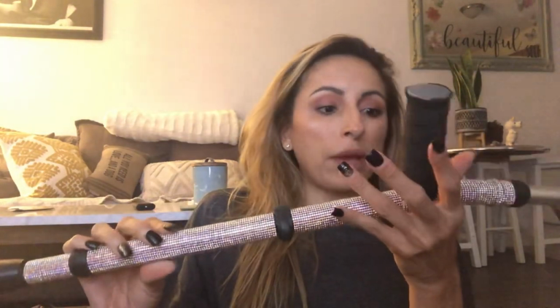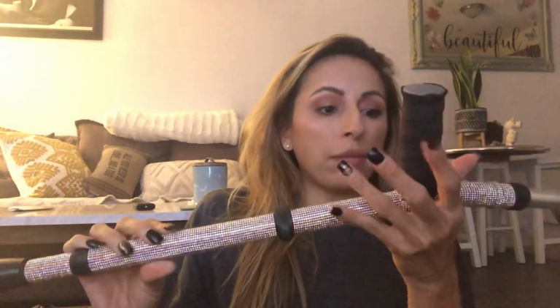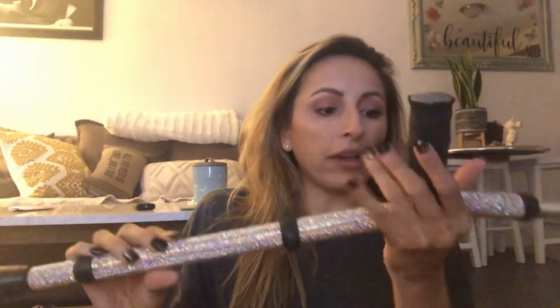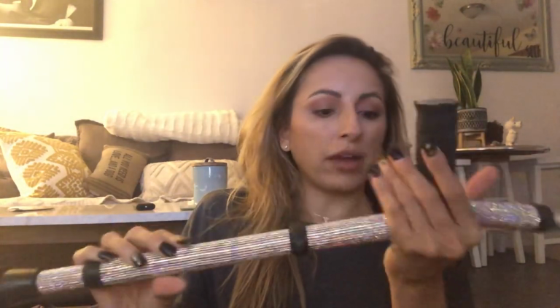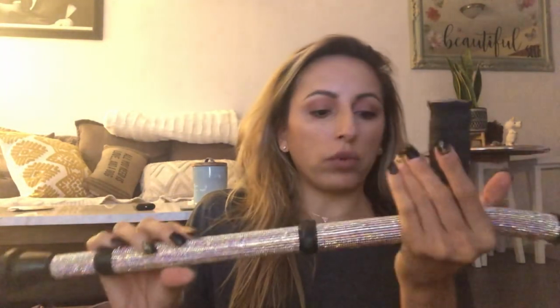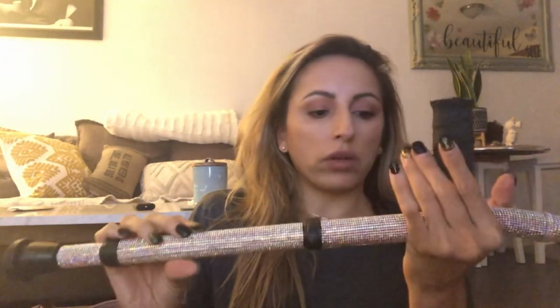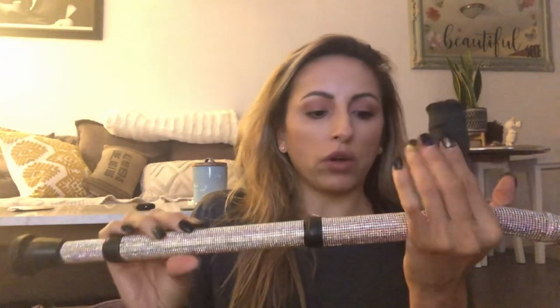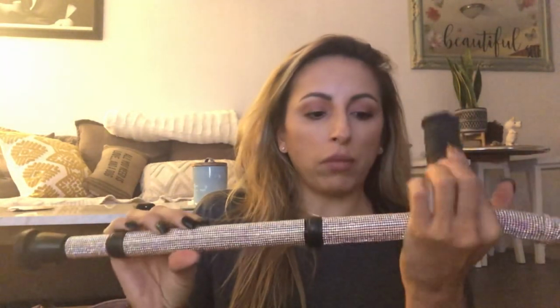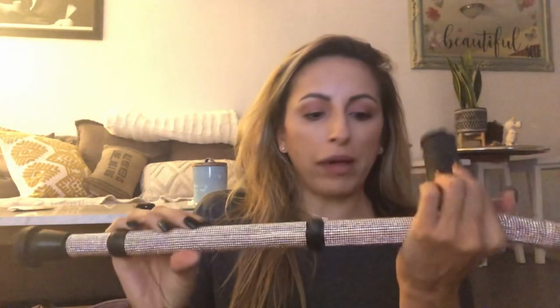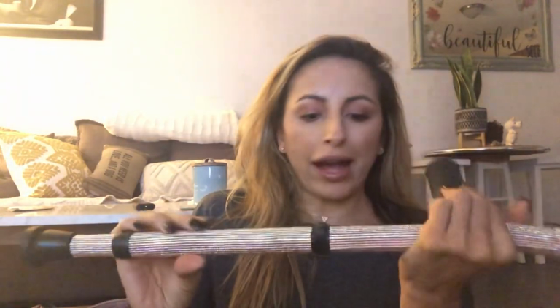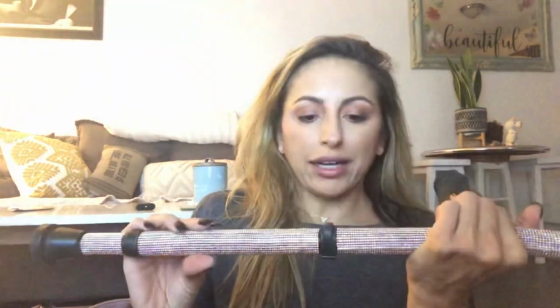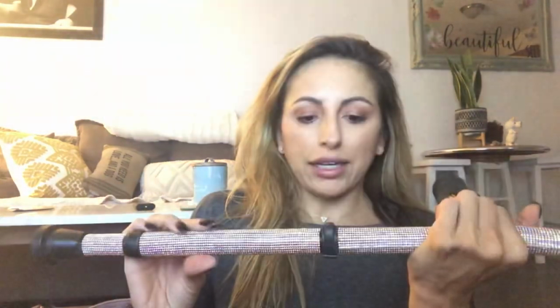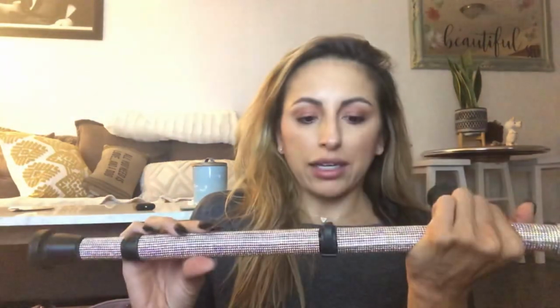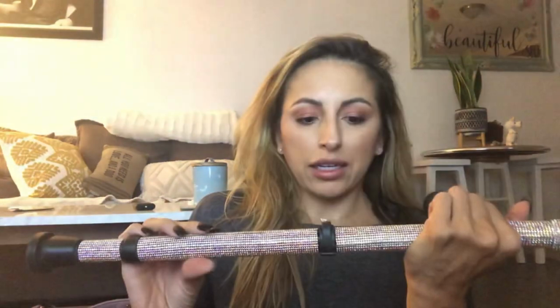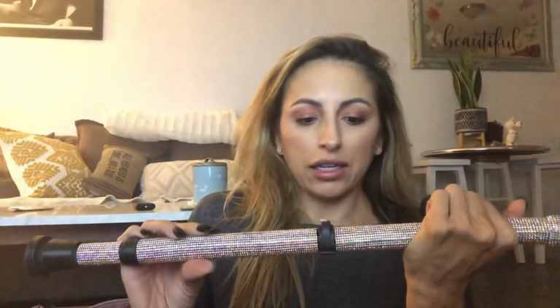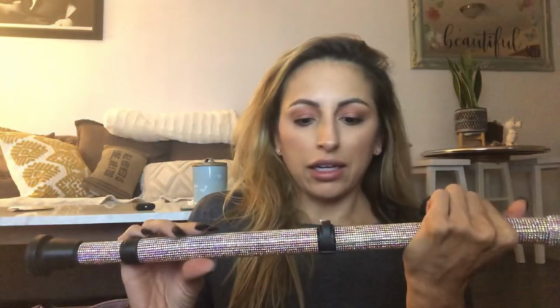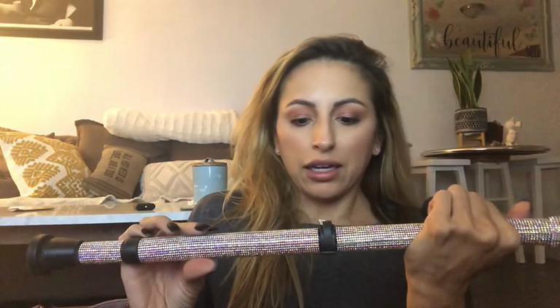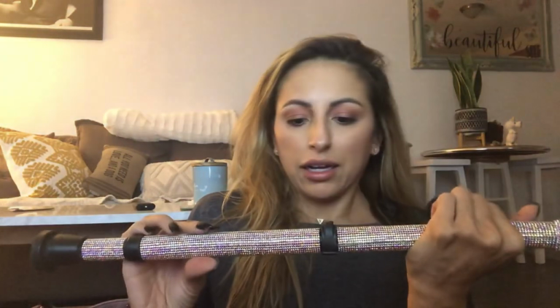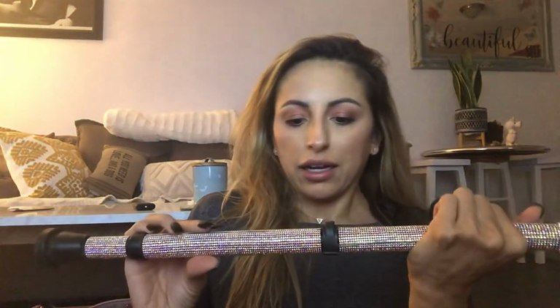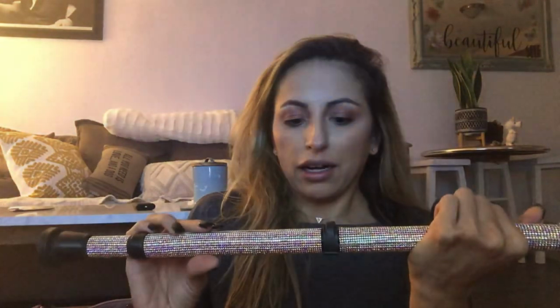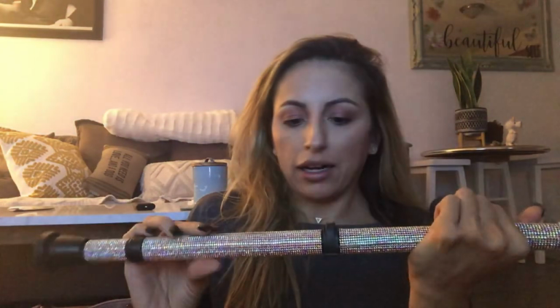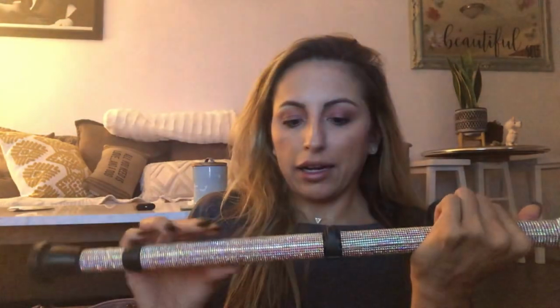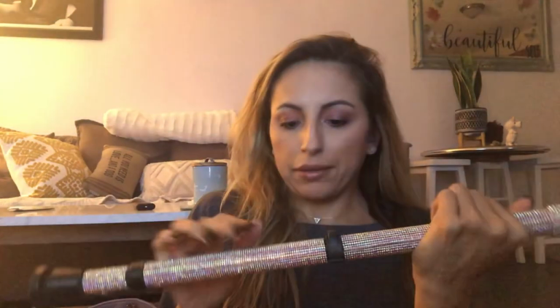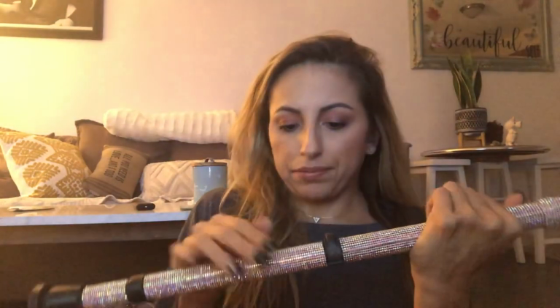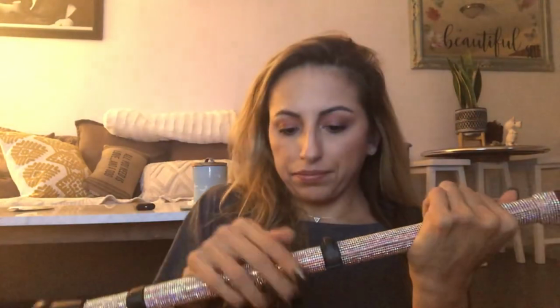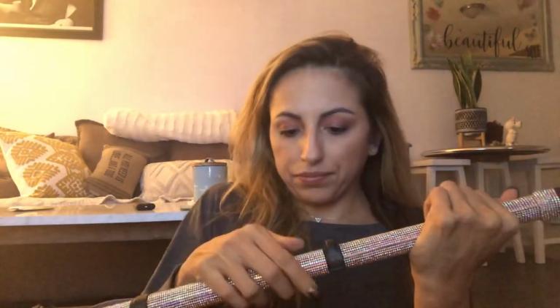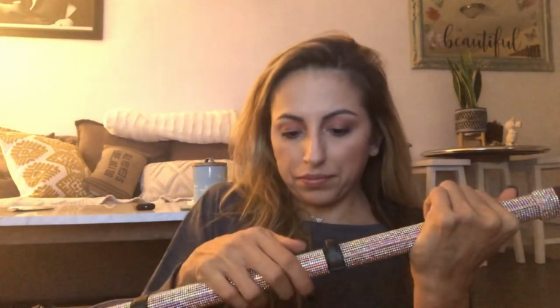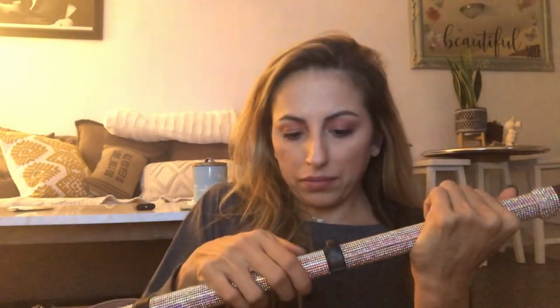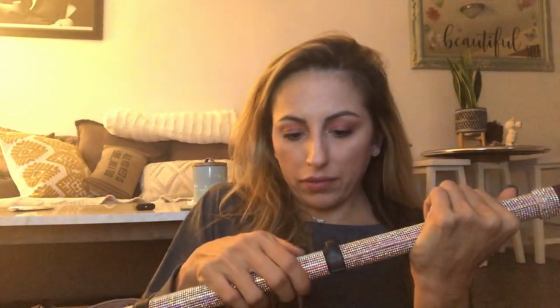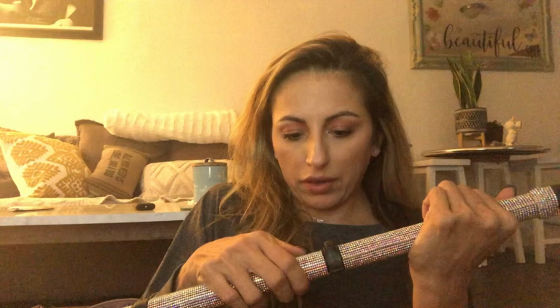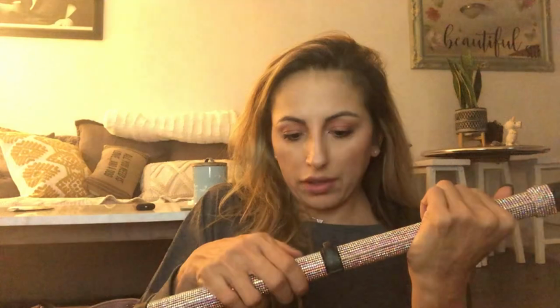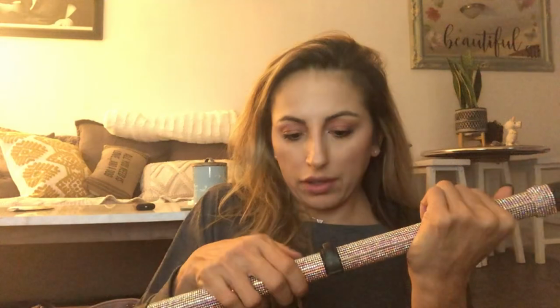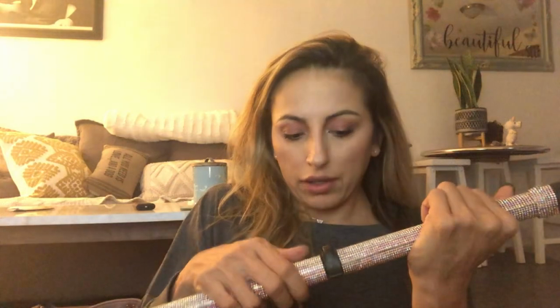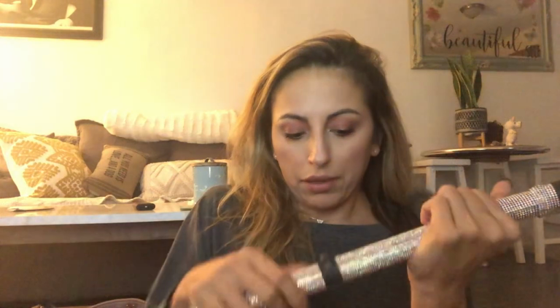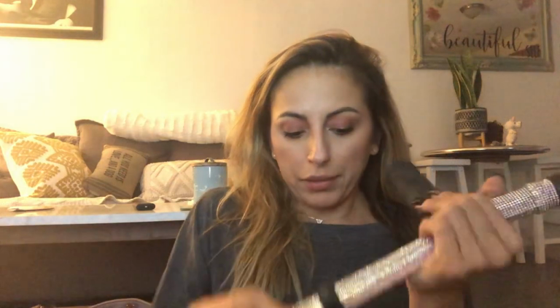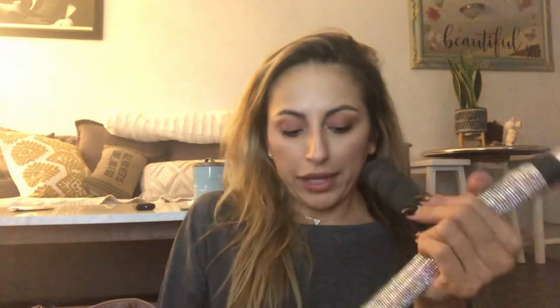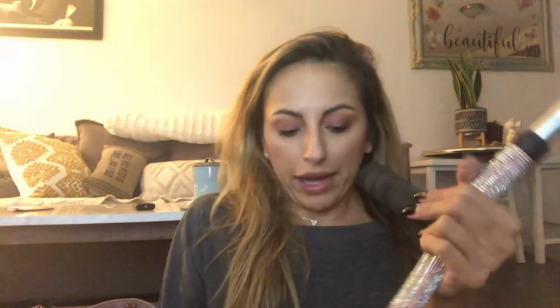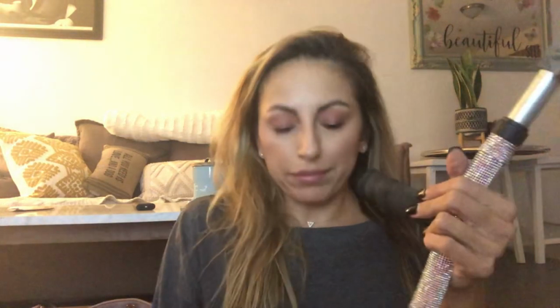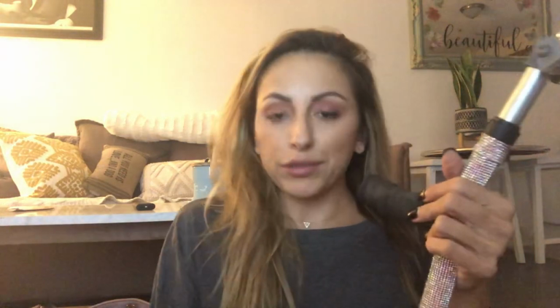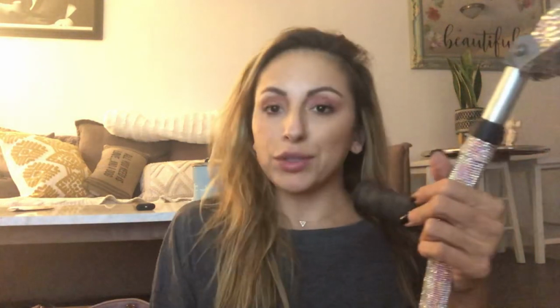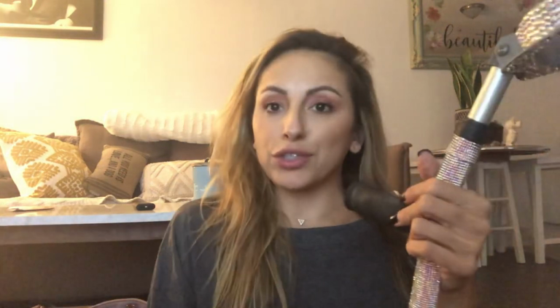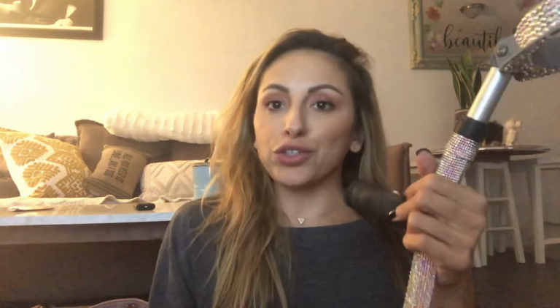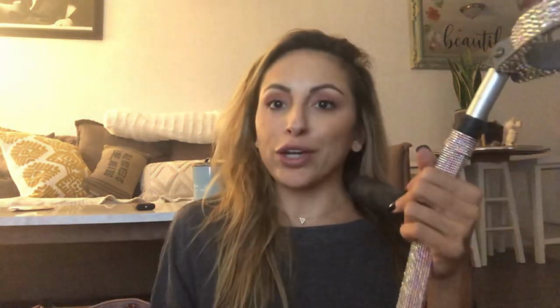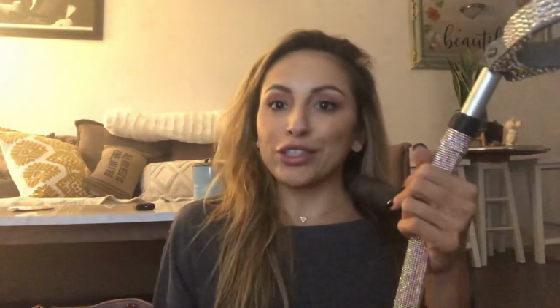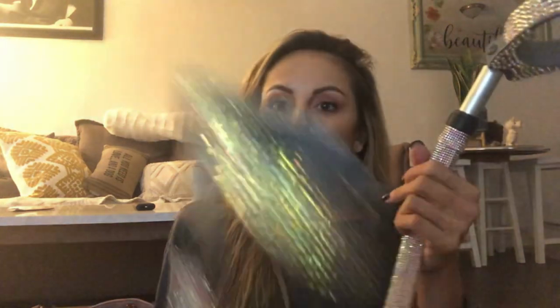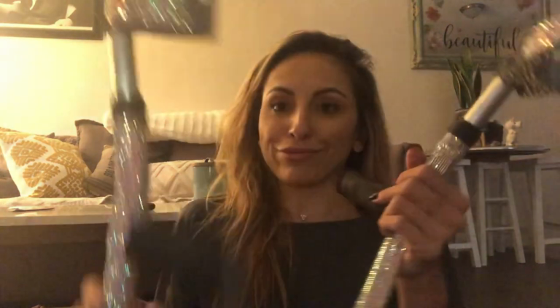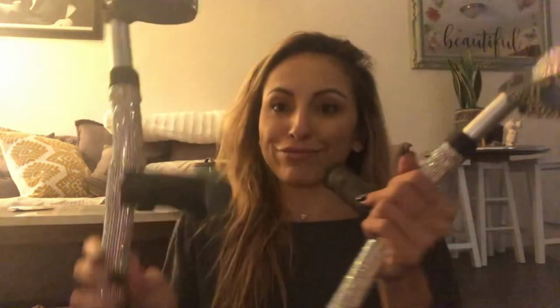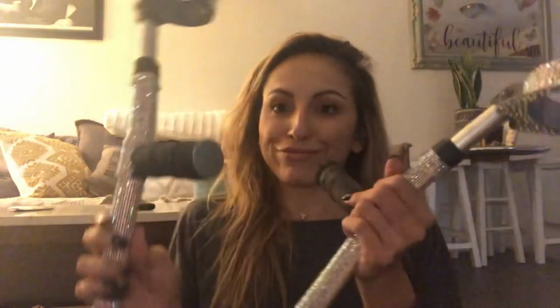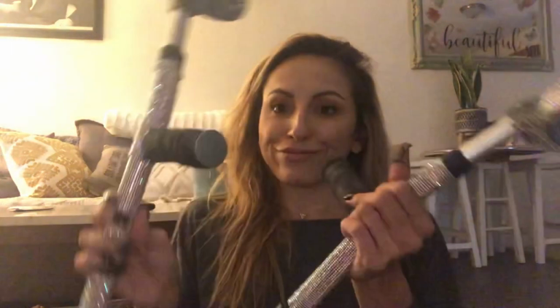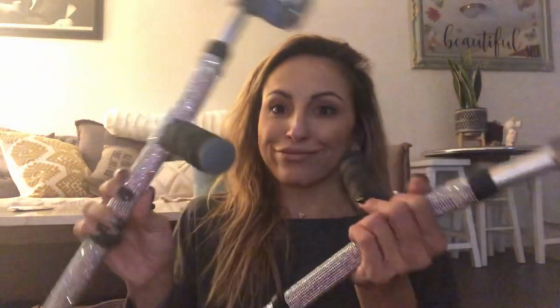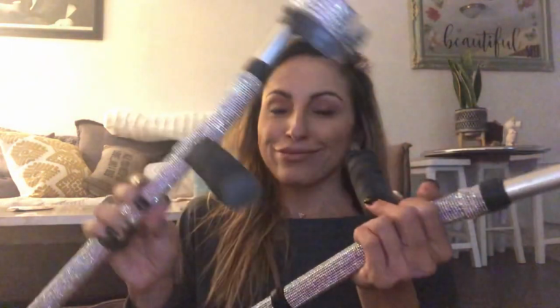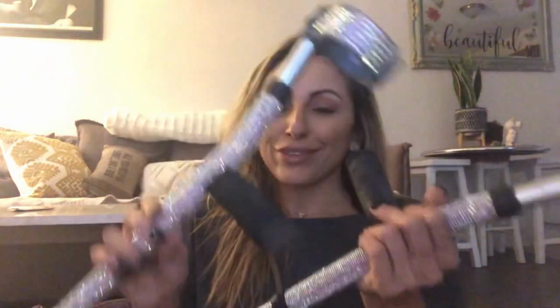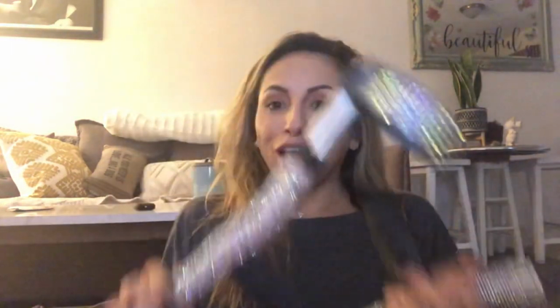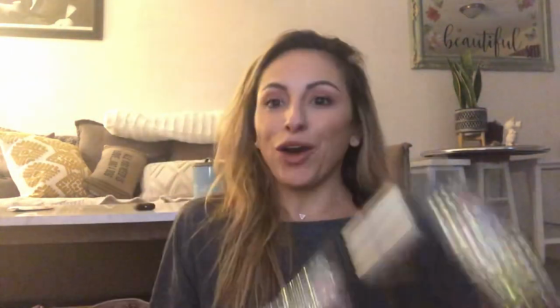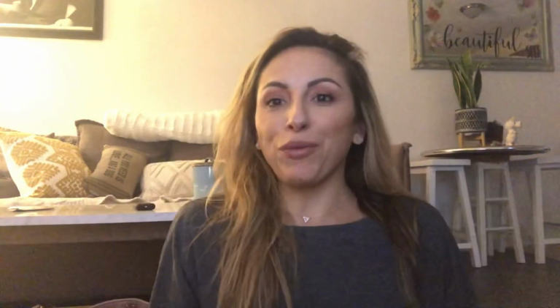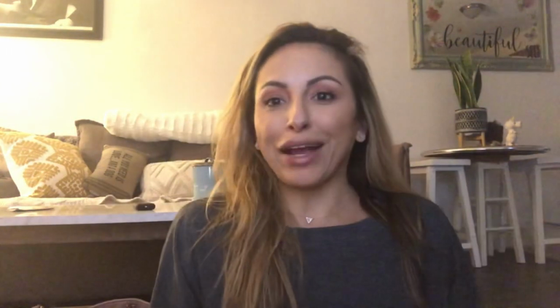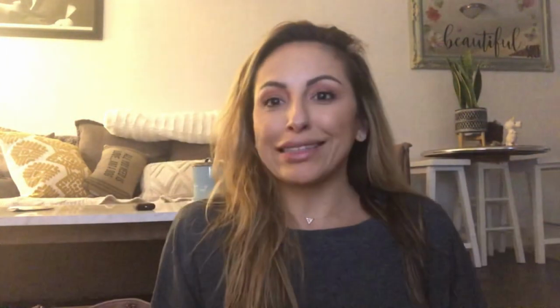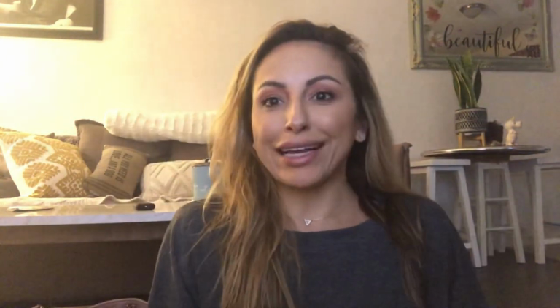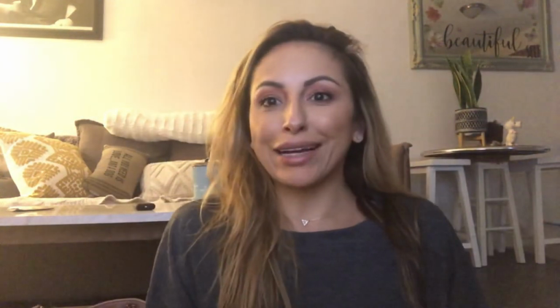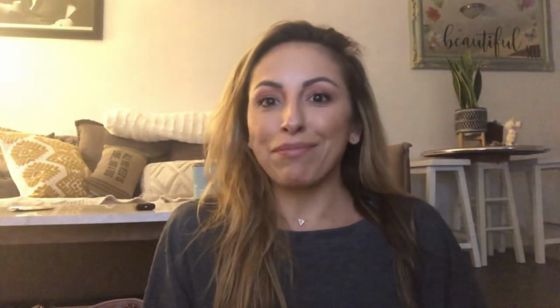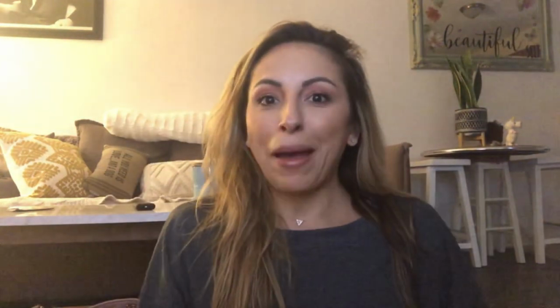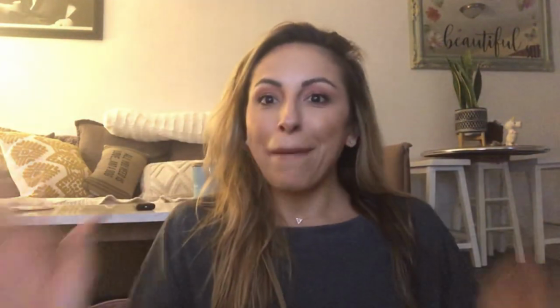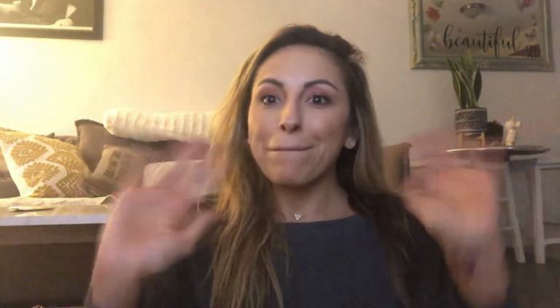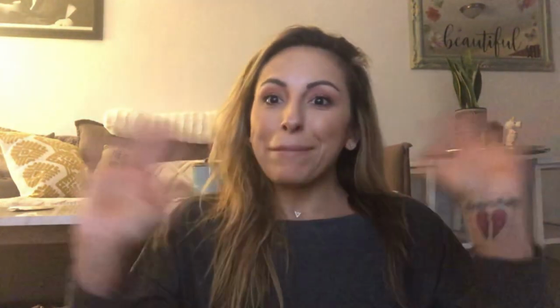So these are the crutches. I hope you guys like them. Bye!